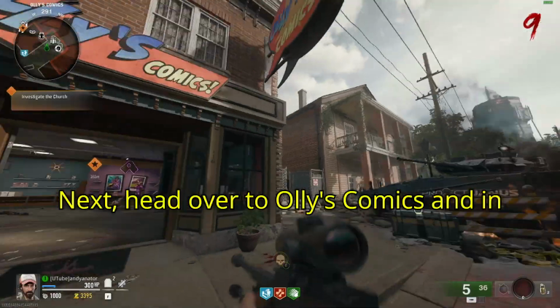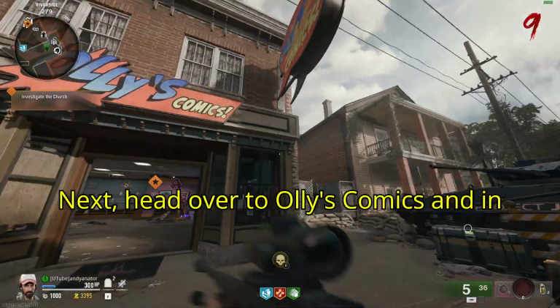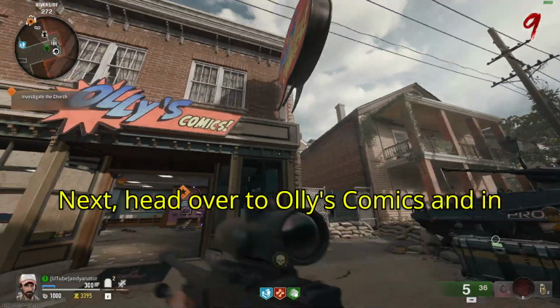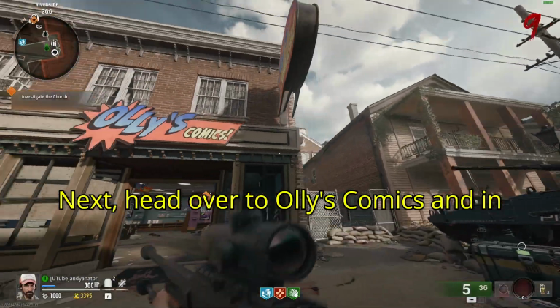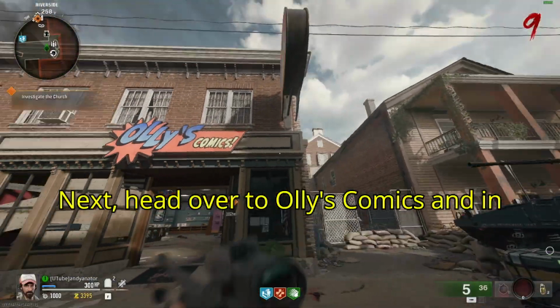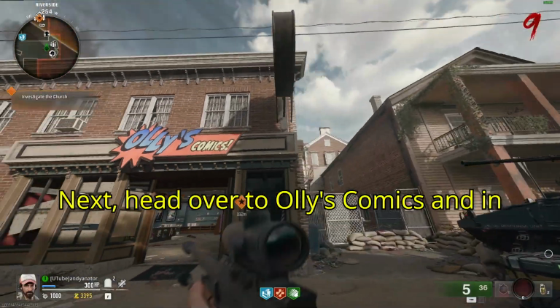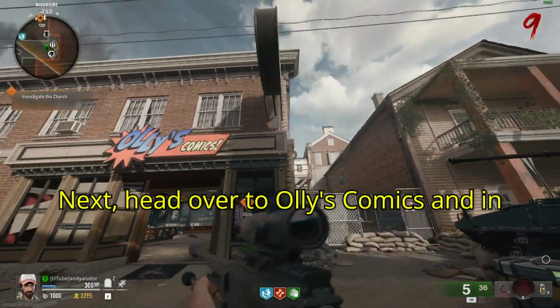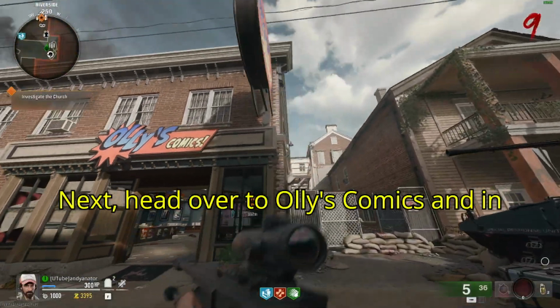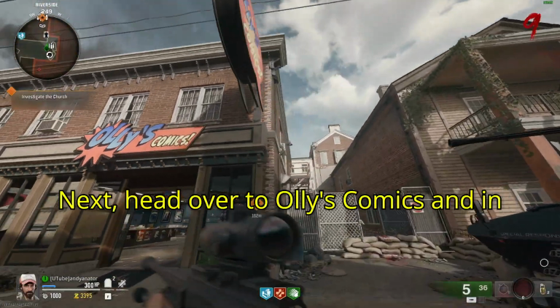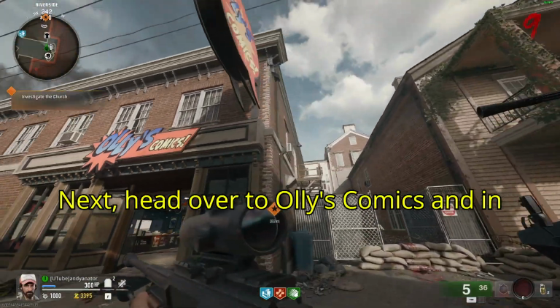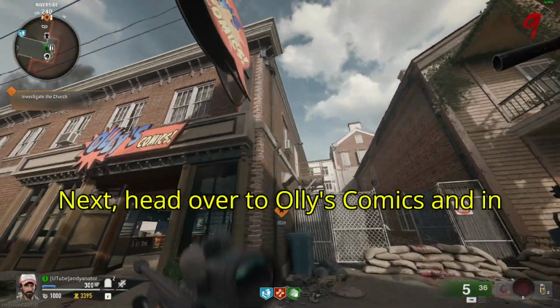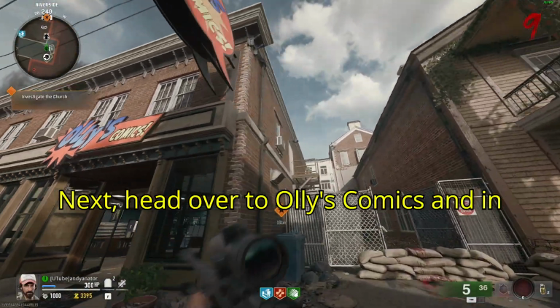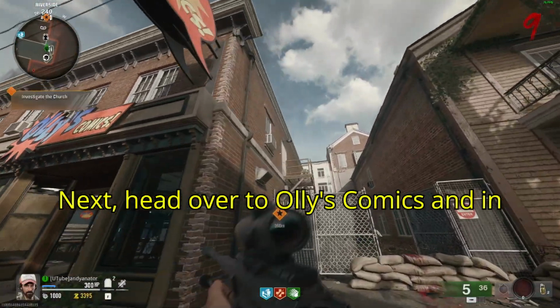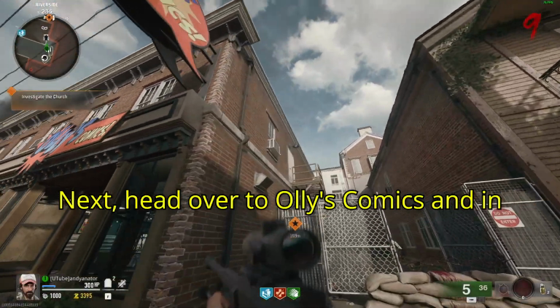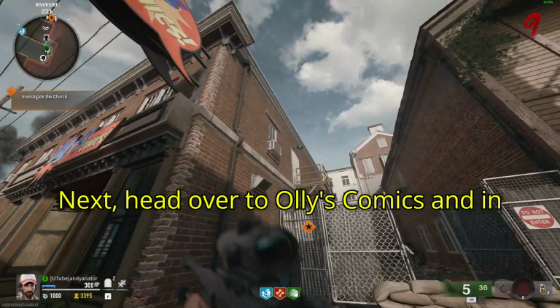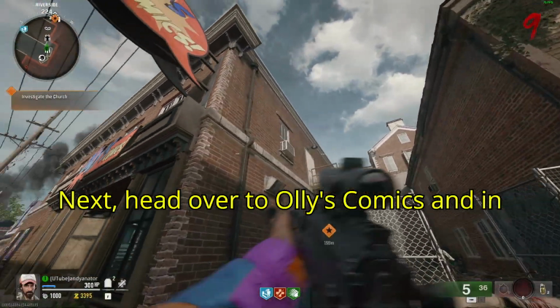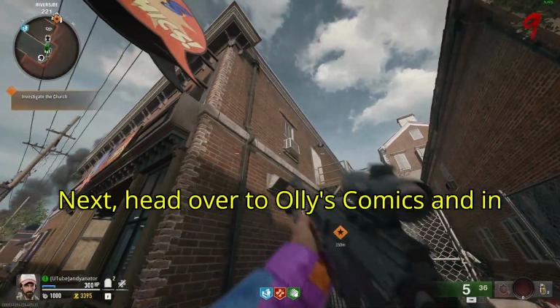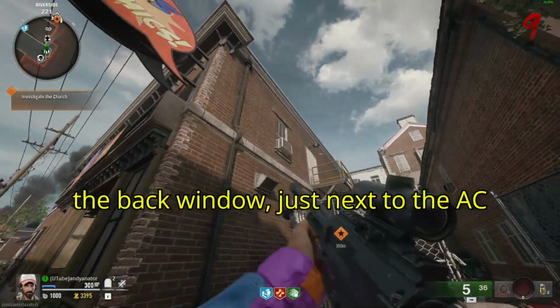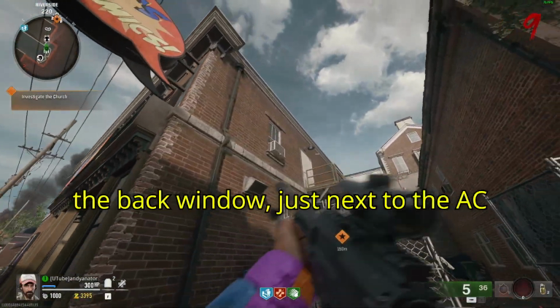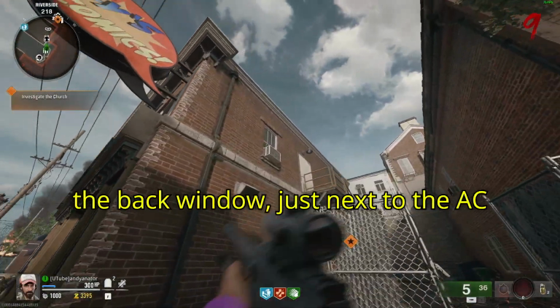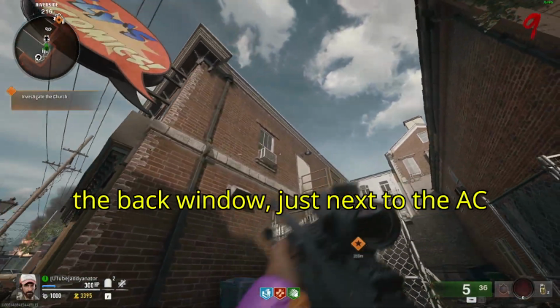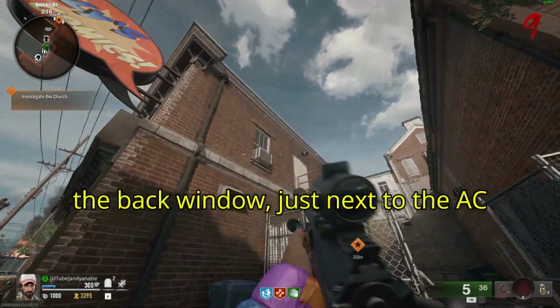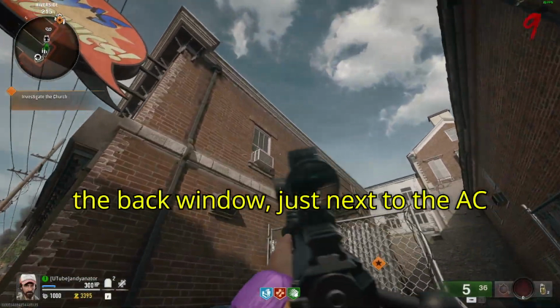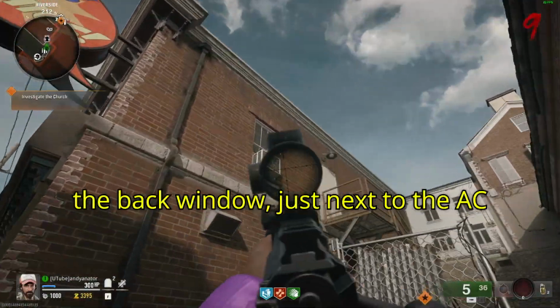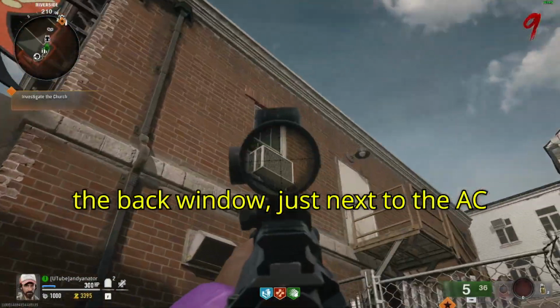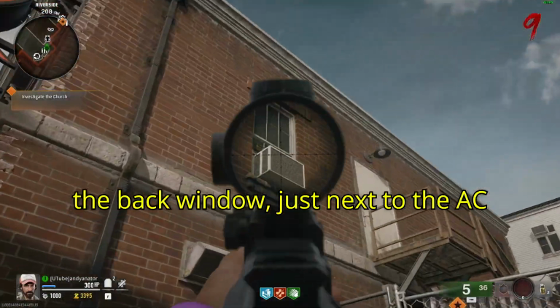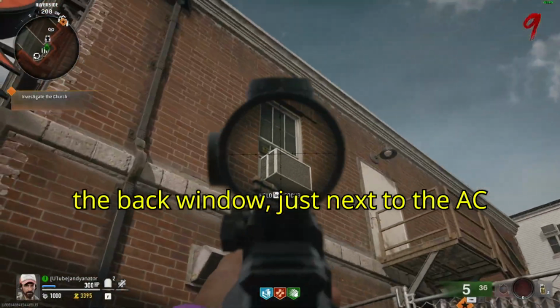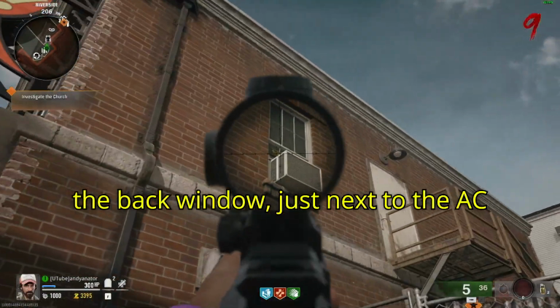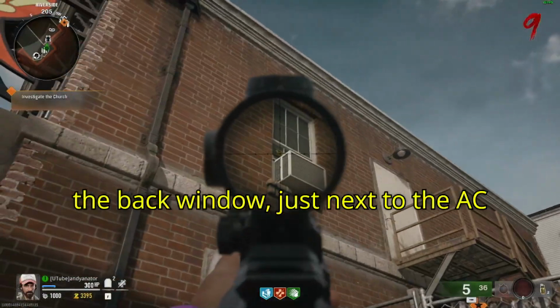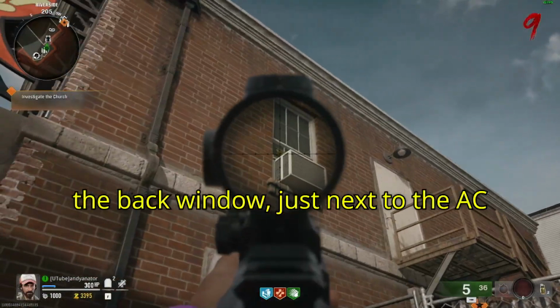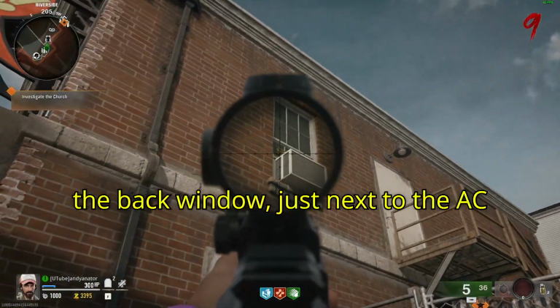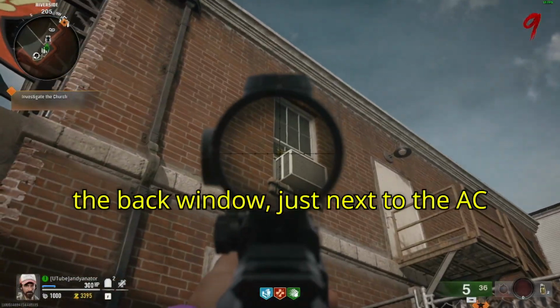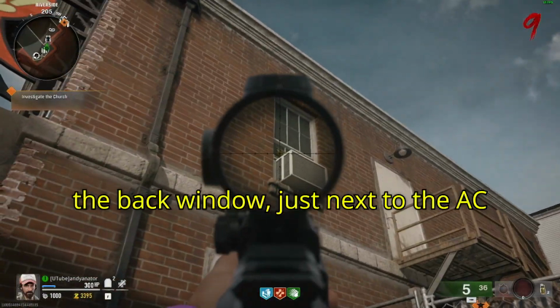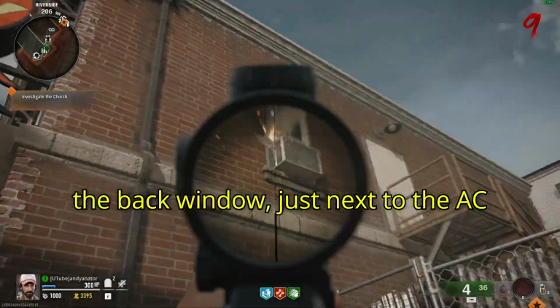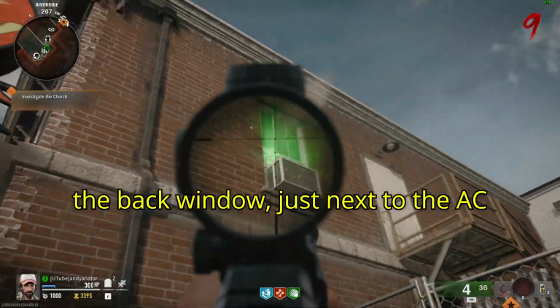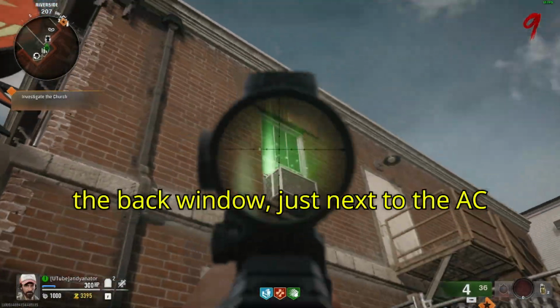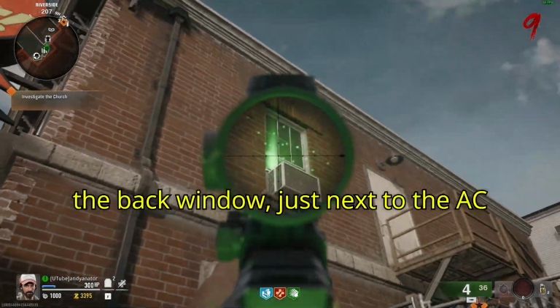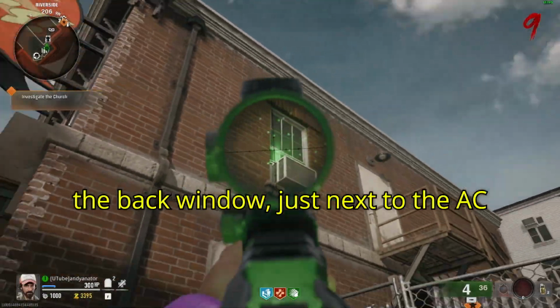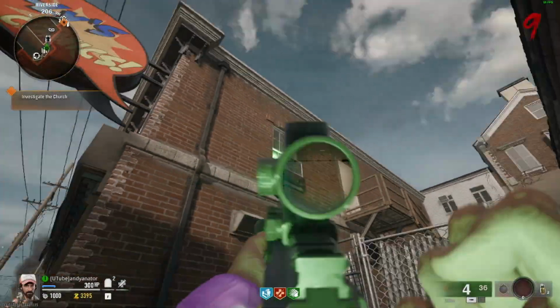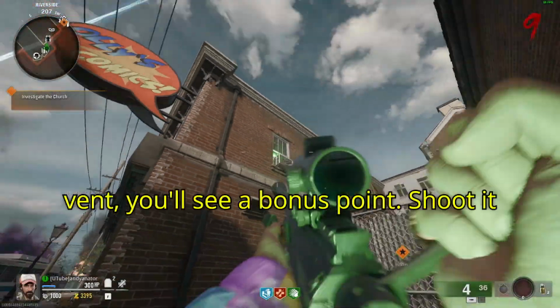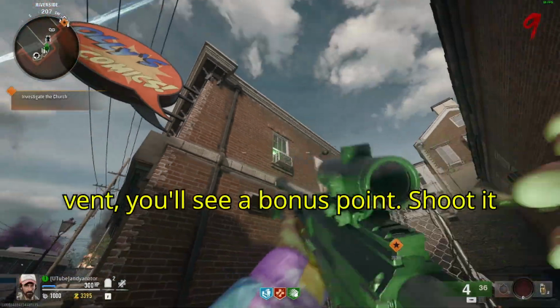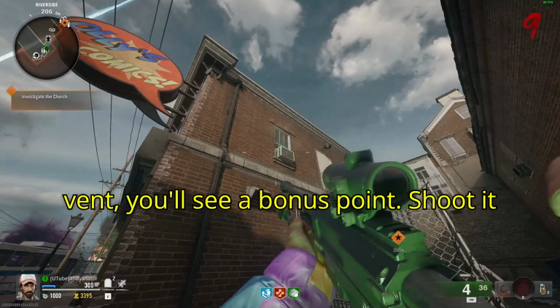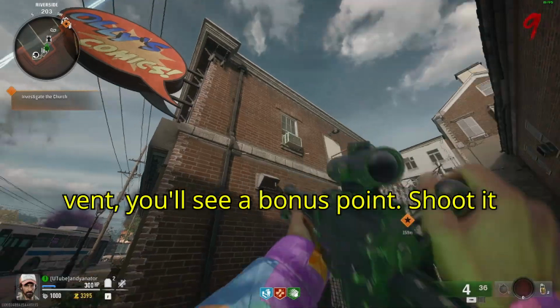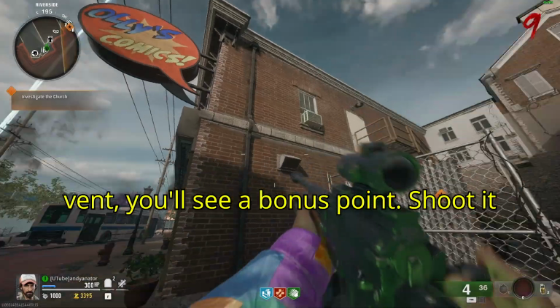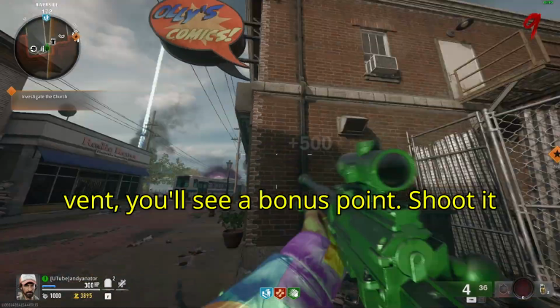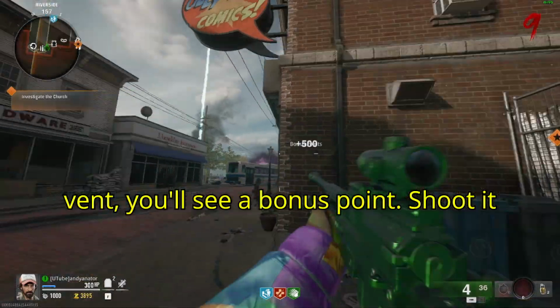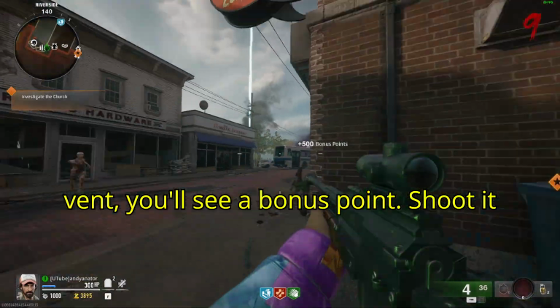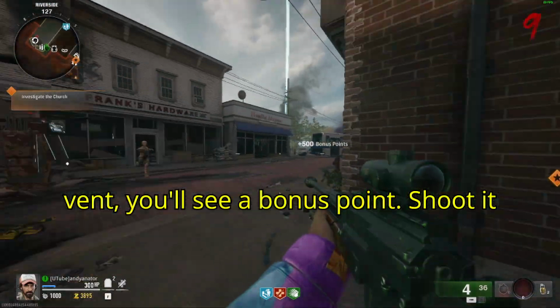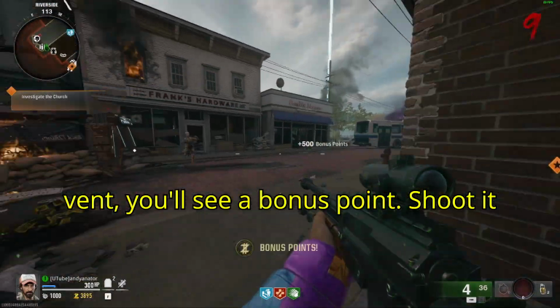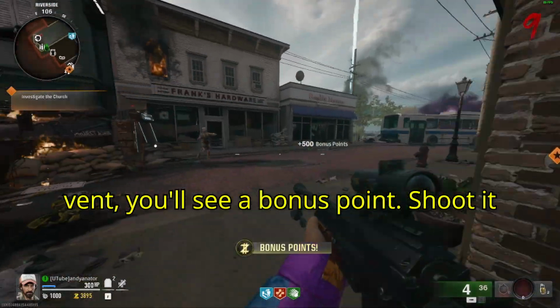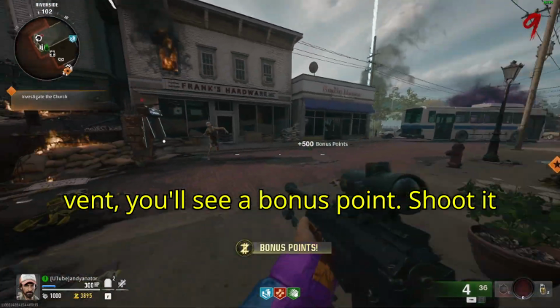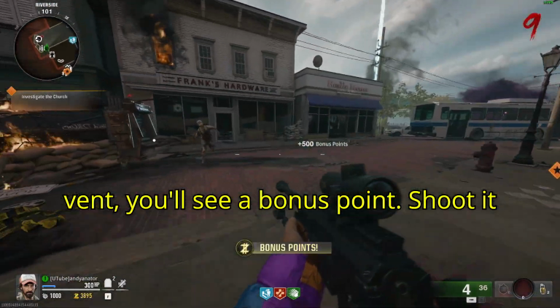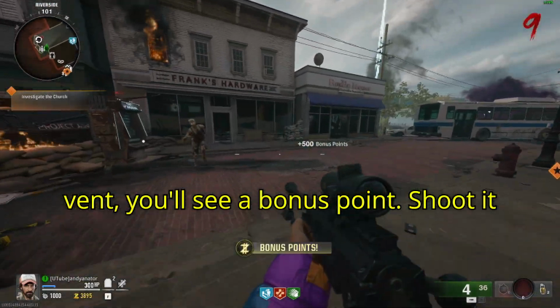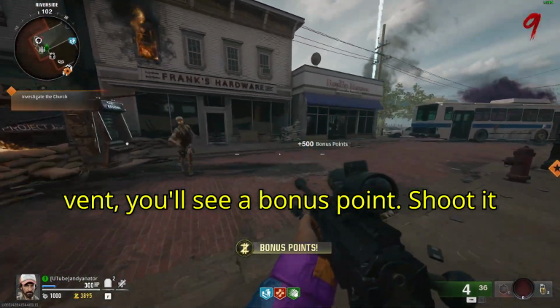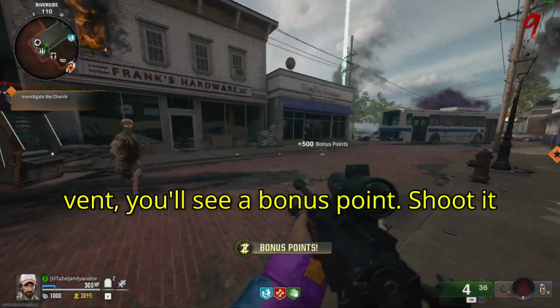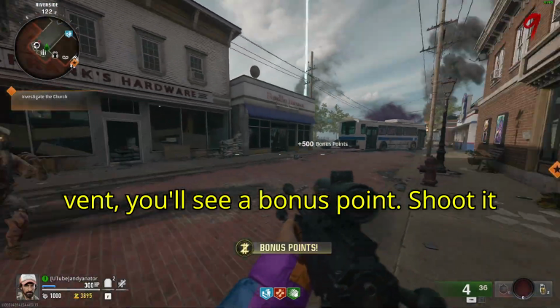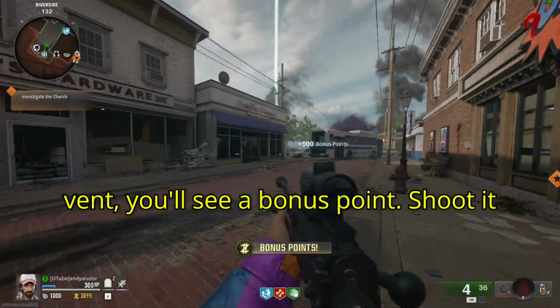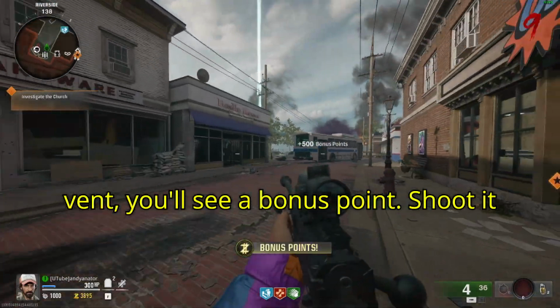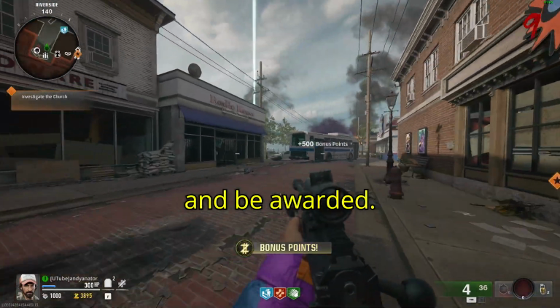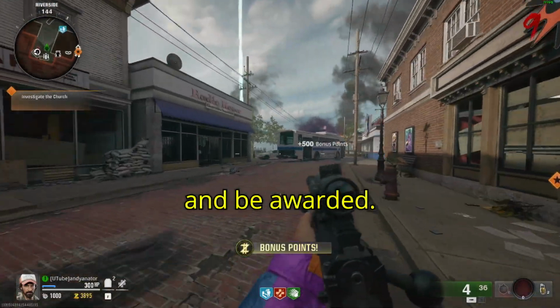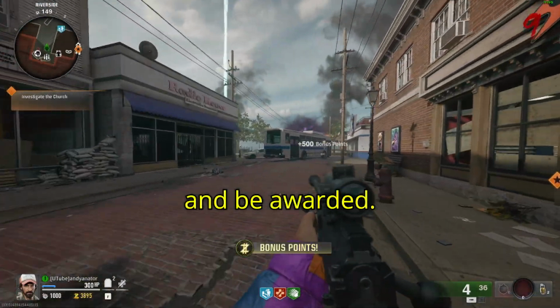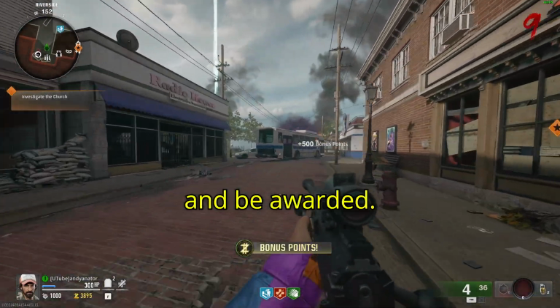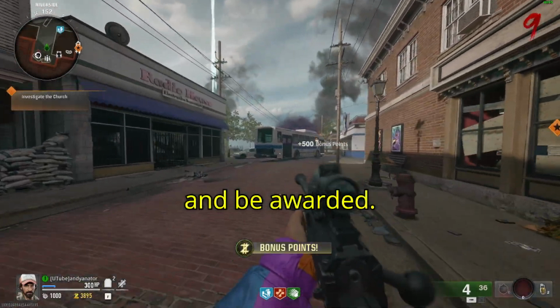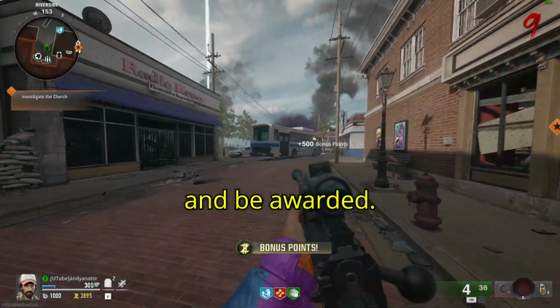Next, head over to Oli's Comics and in the back window just next to the AC vent you'll see a bonus points power-up. Shoot it and be awarded.